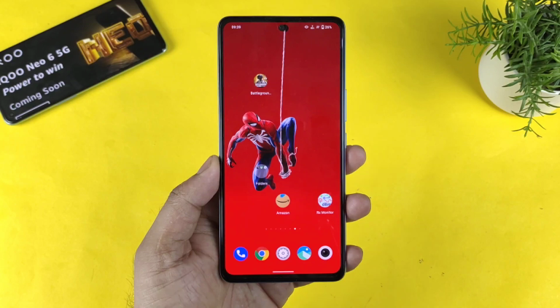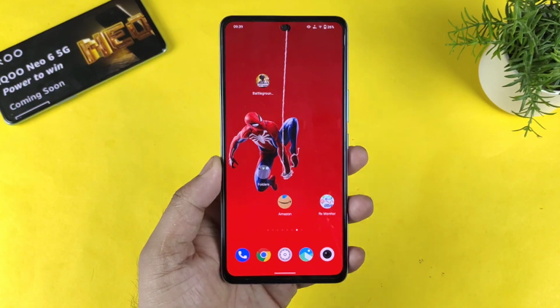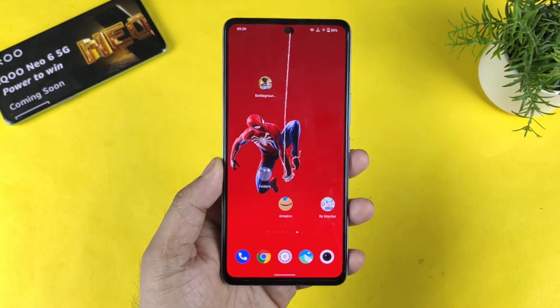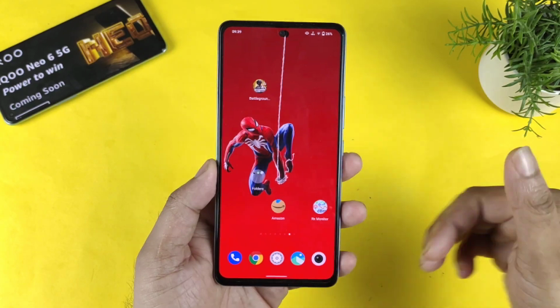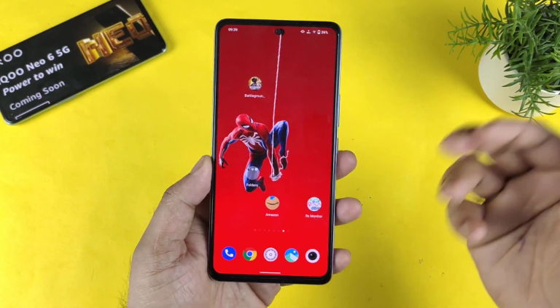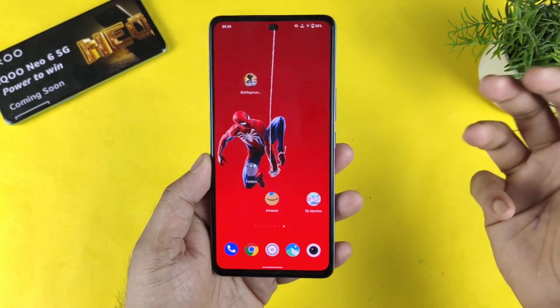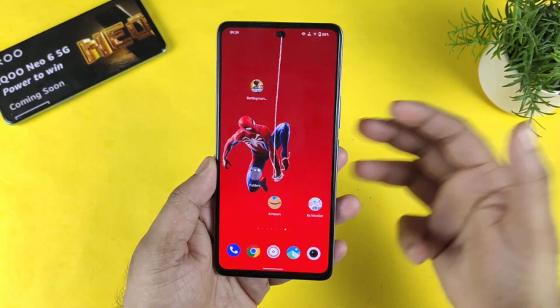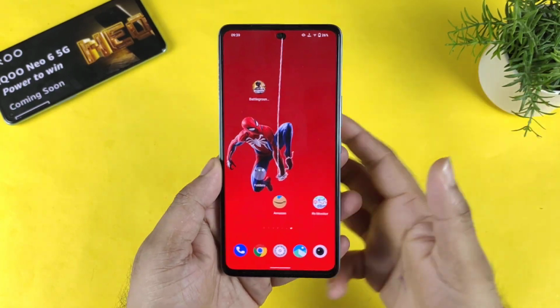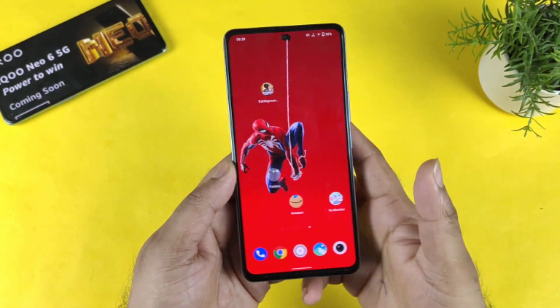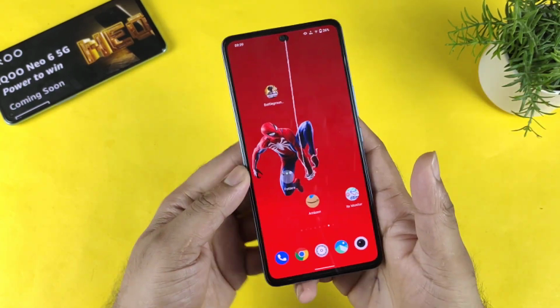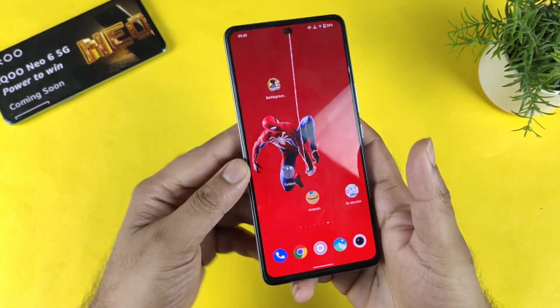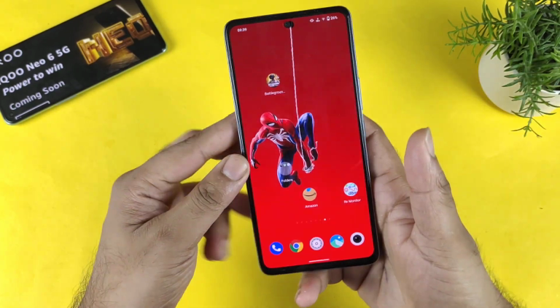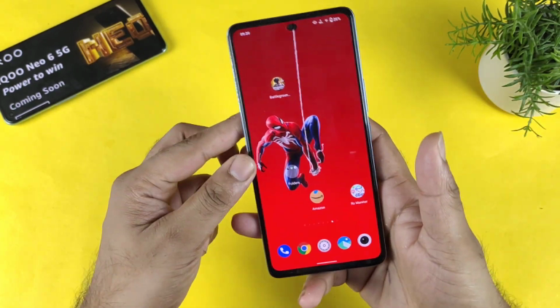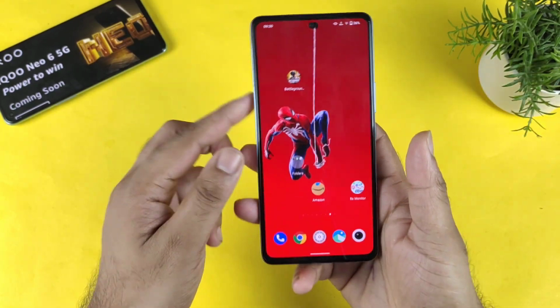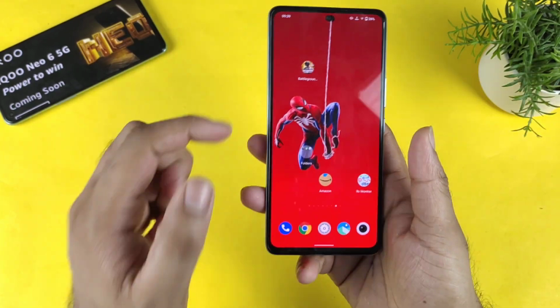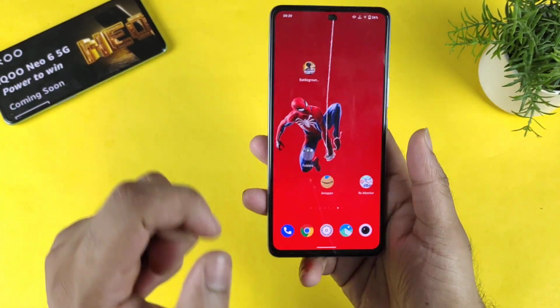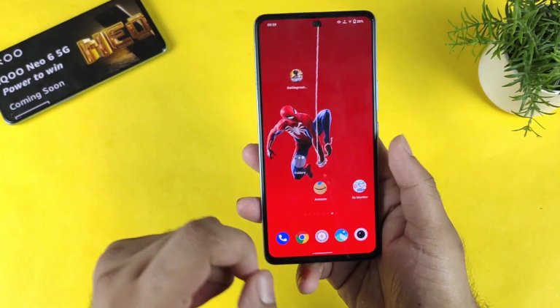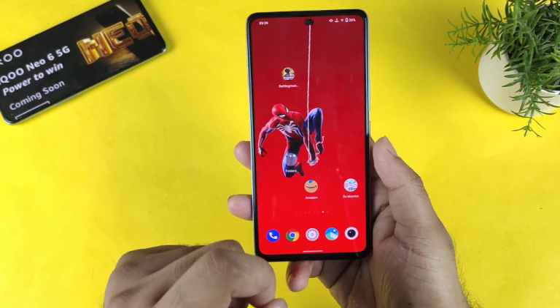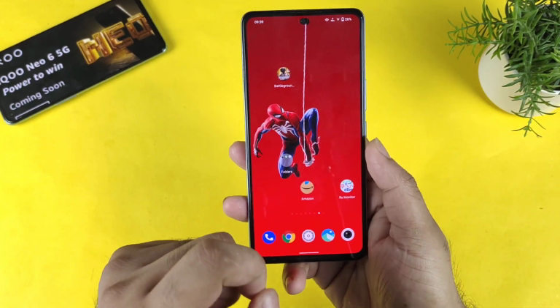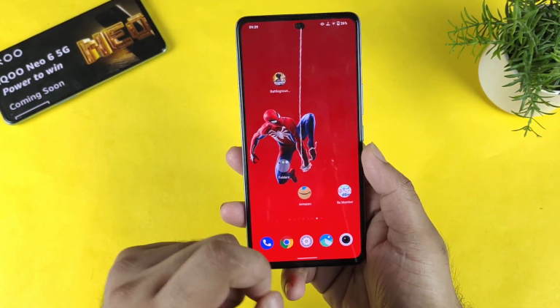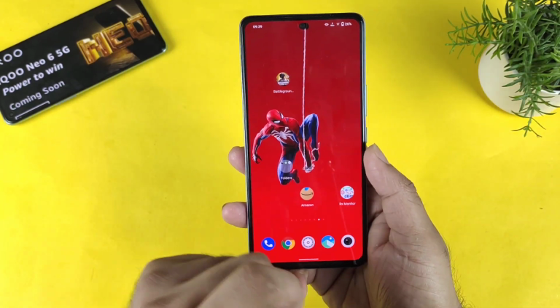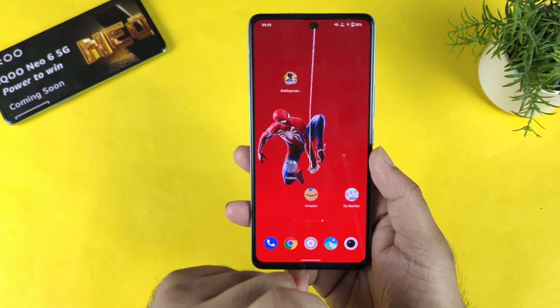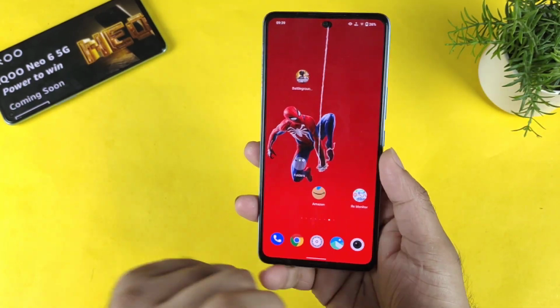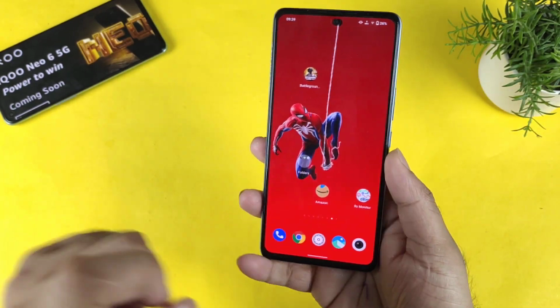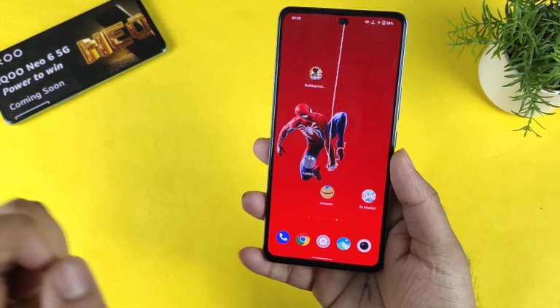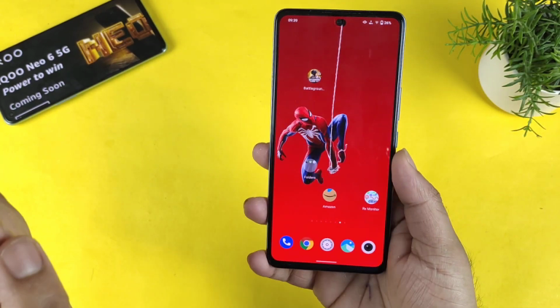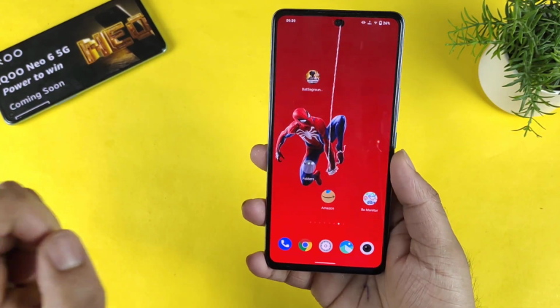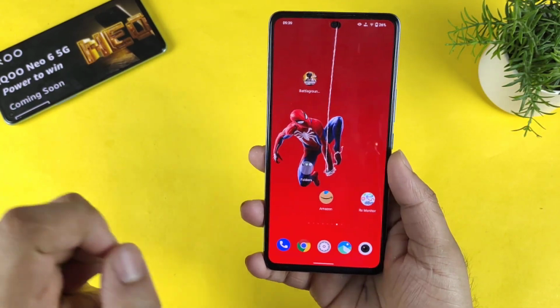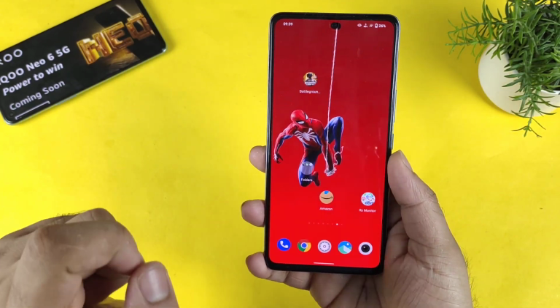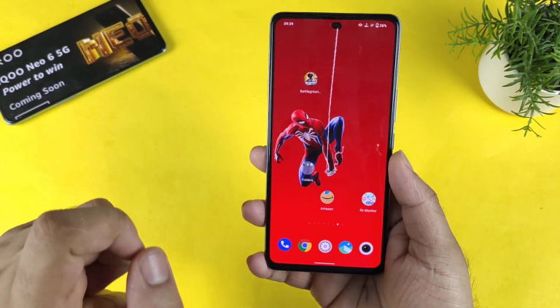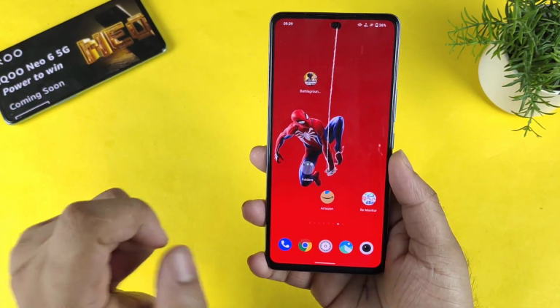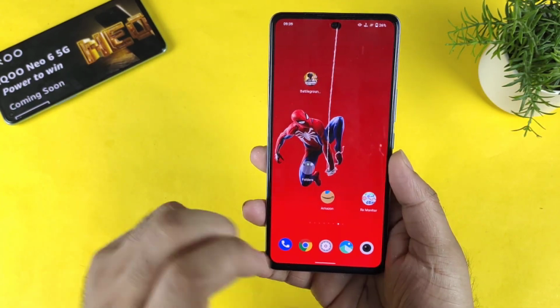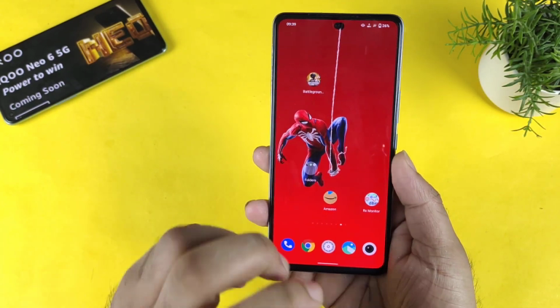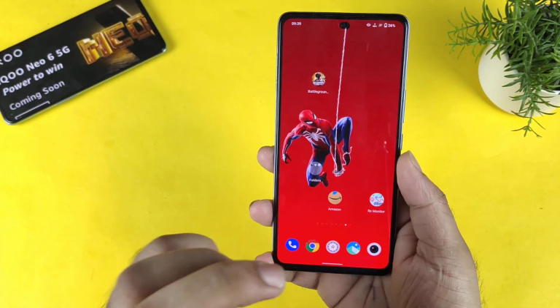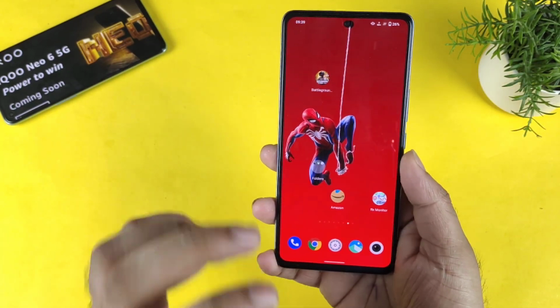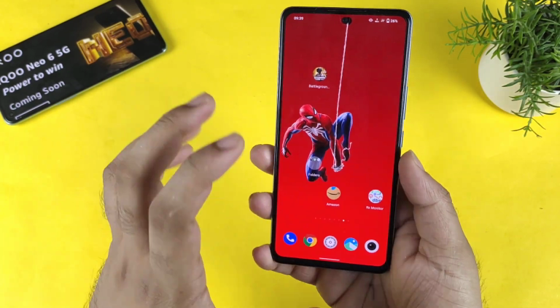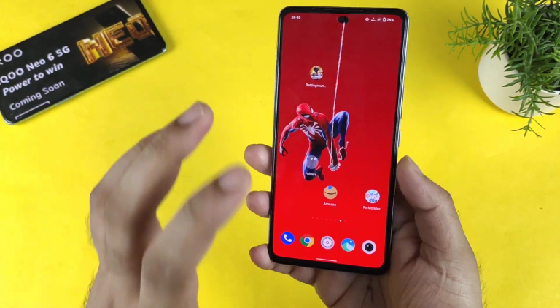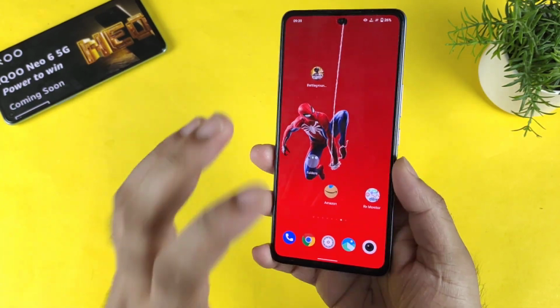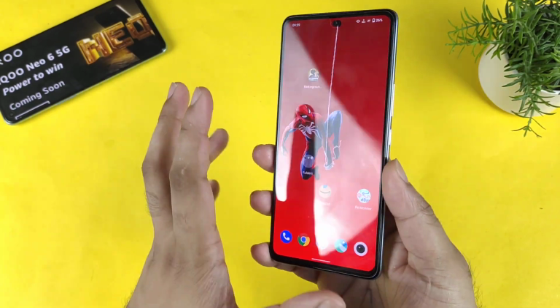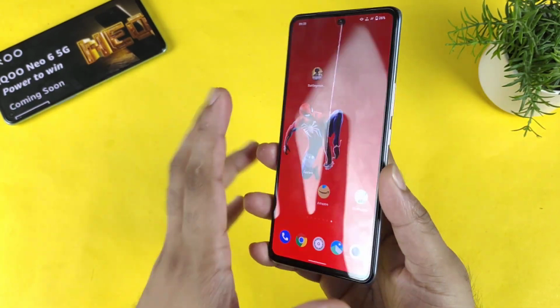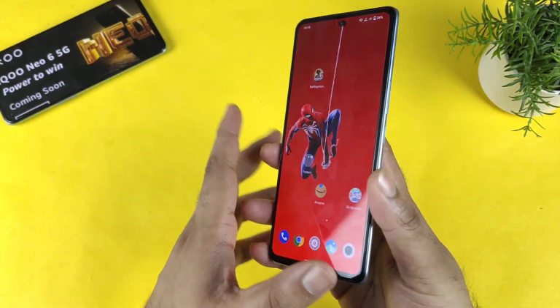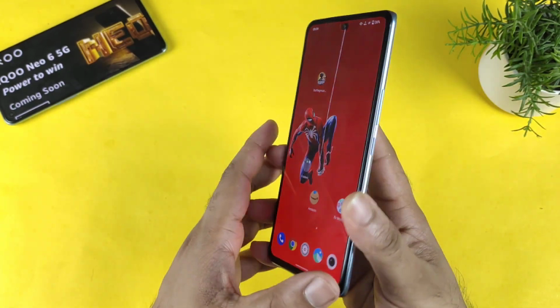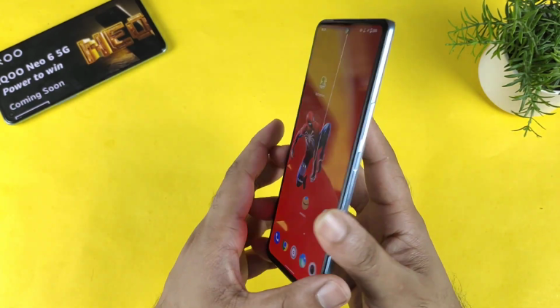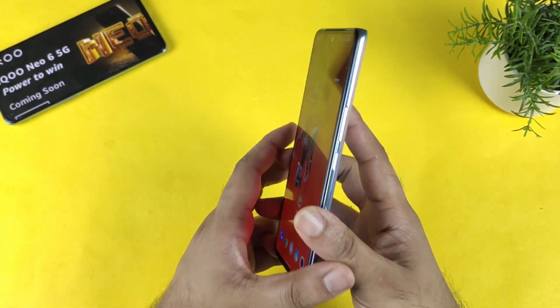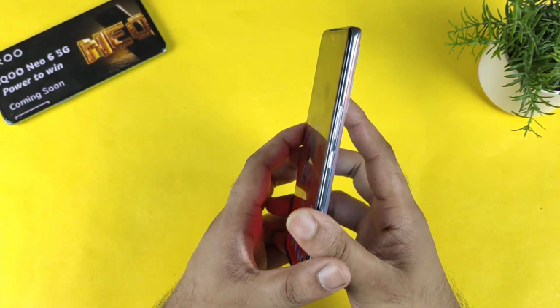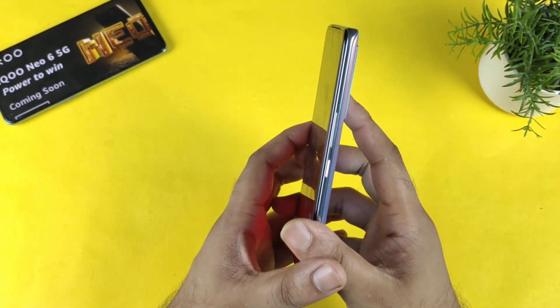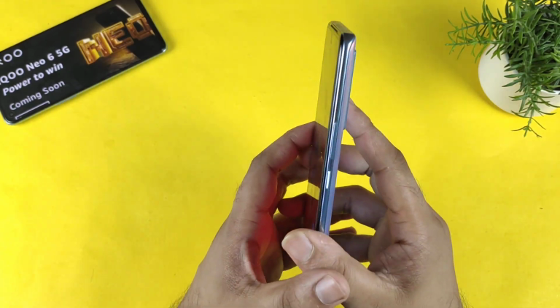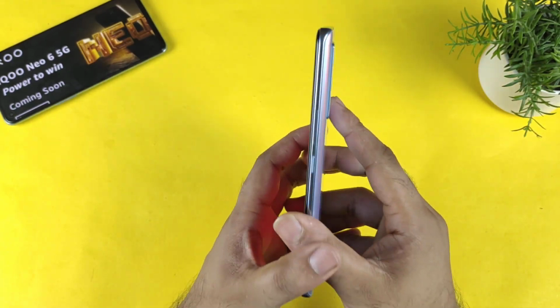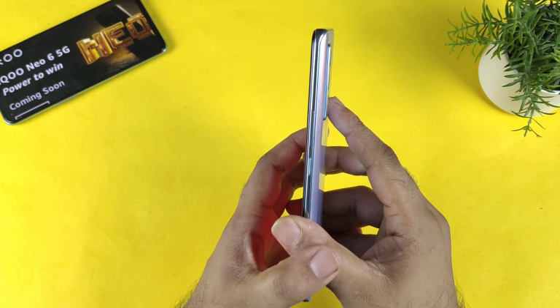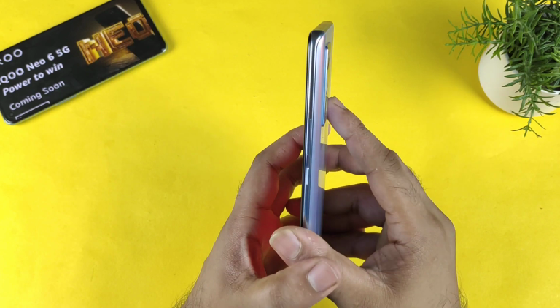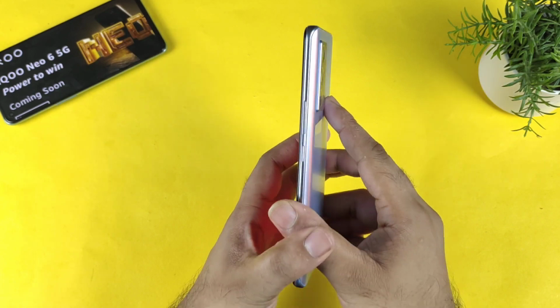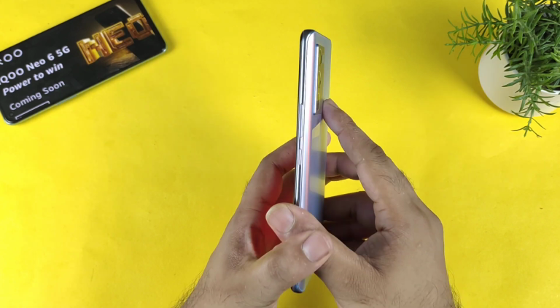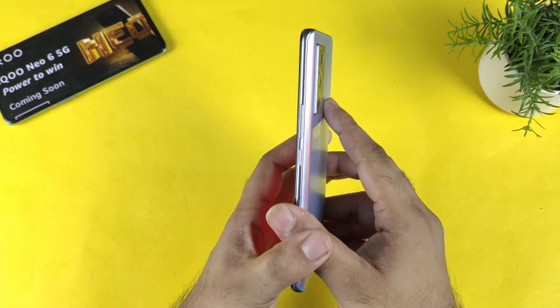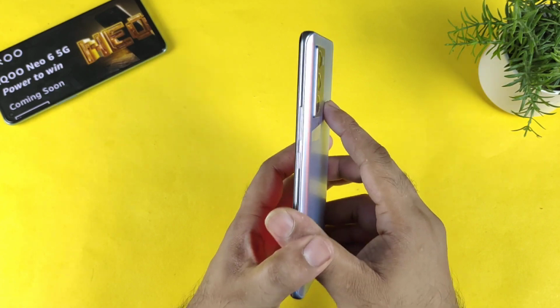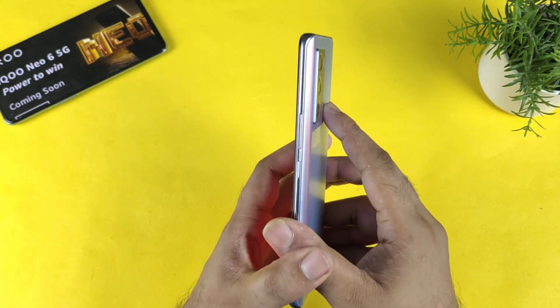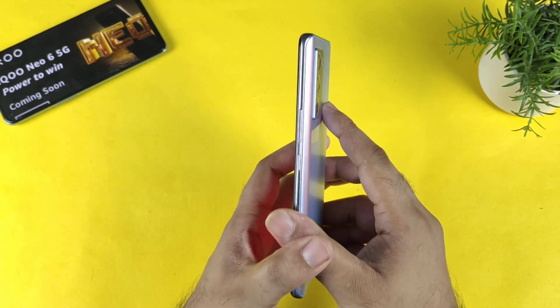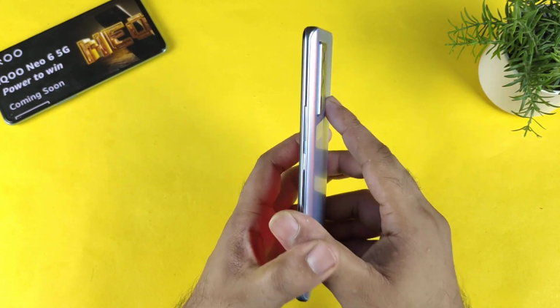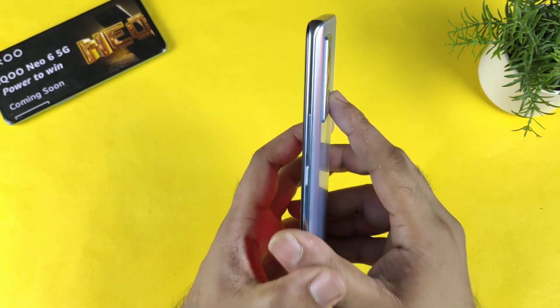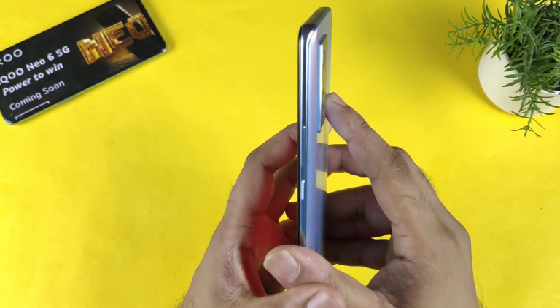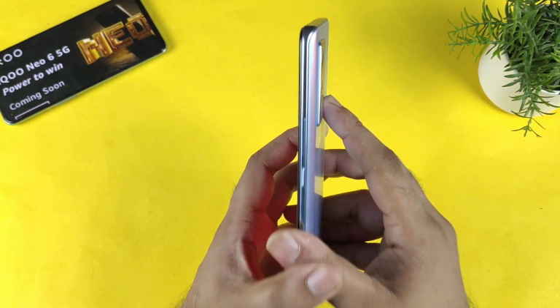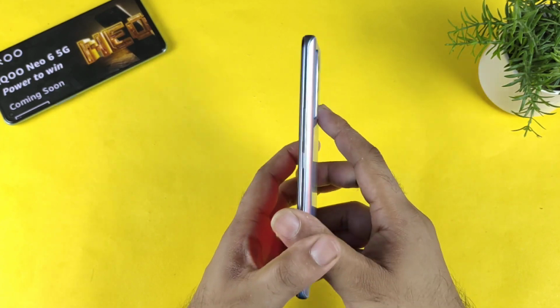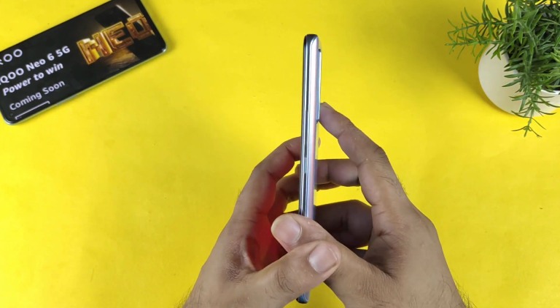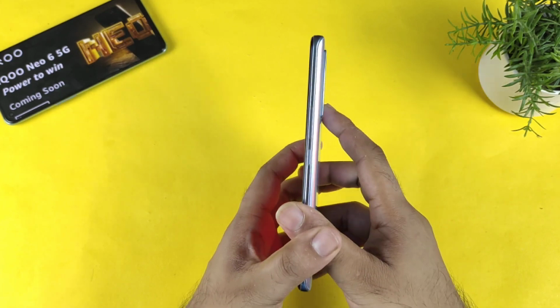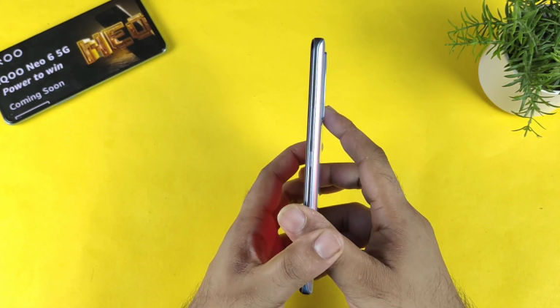Hi friends, welcome back to my channel SciTech. In this video, I am going to talk about why you should not buy the Icon 9 SE device right now.